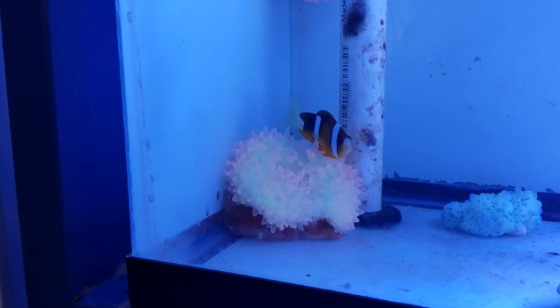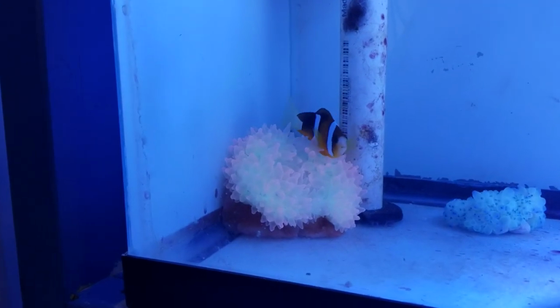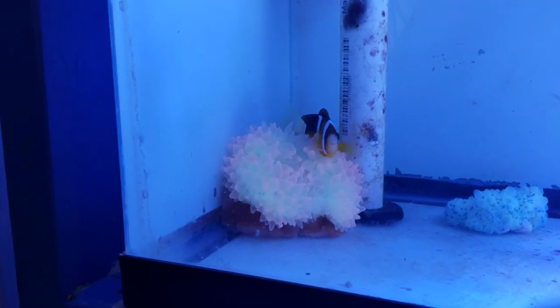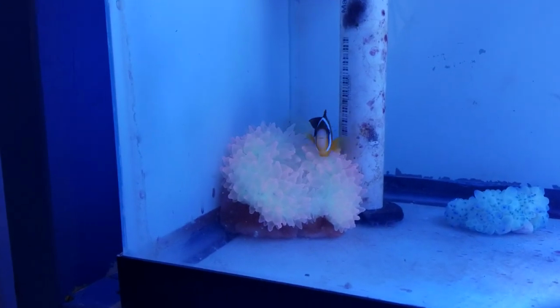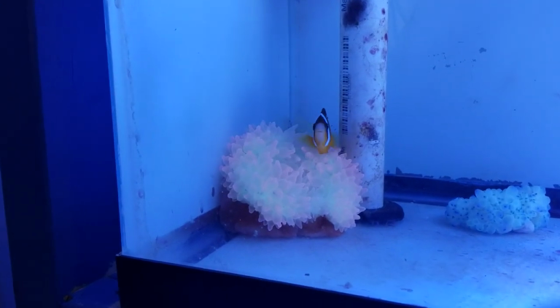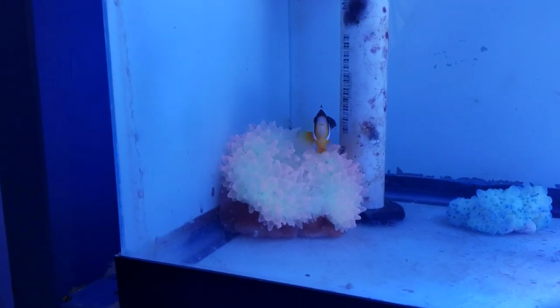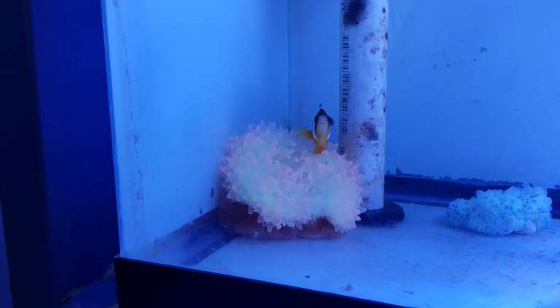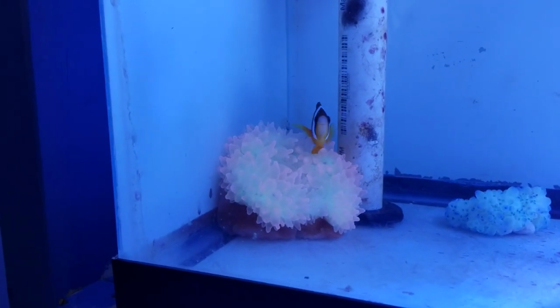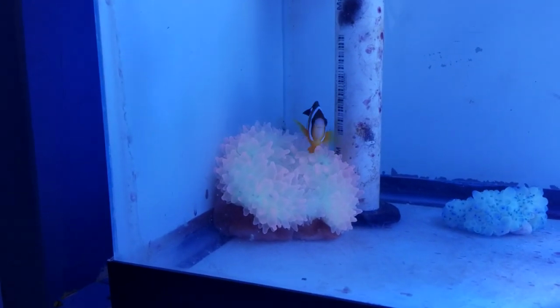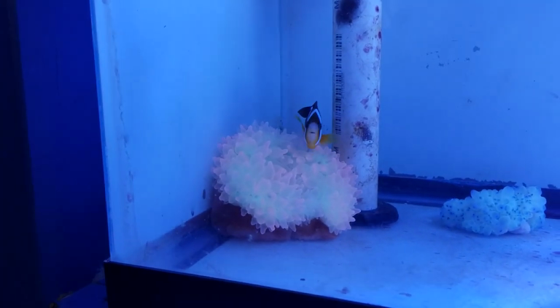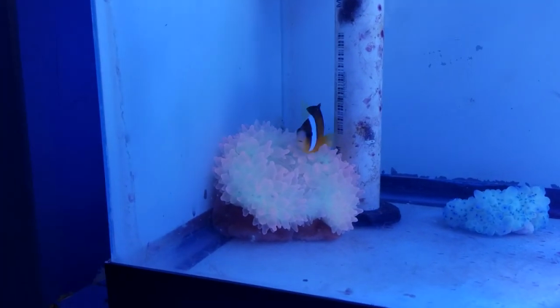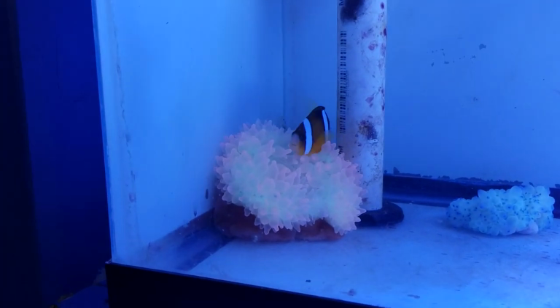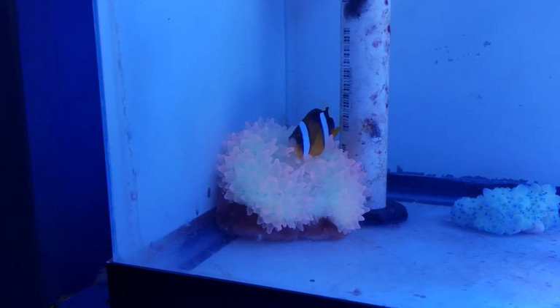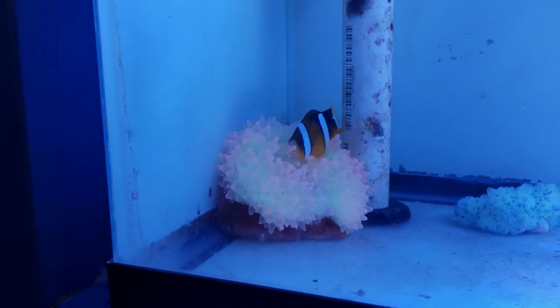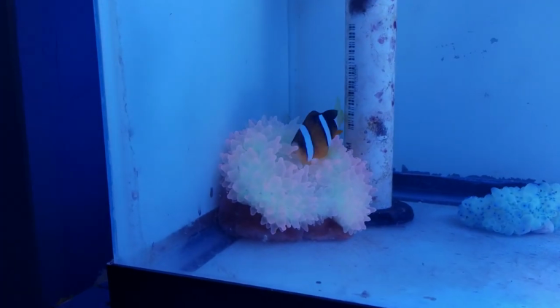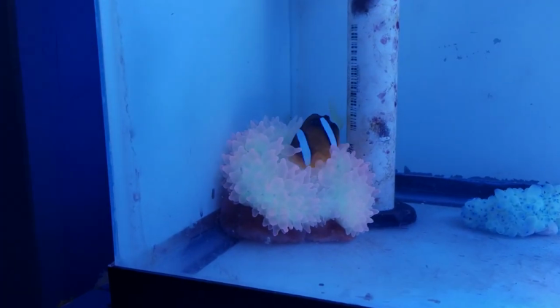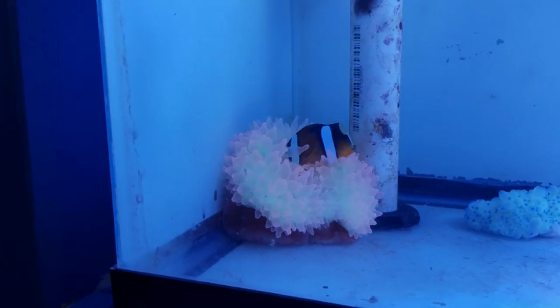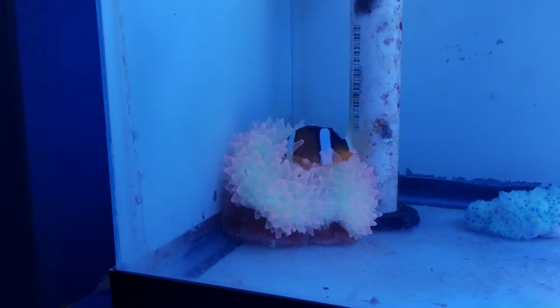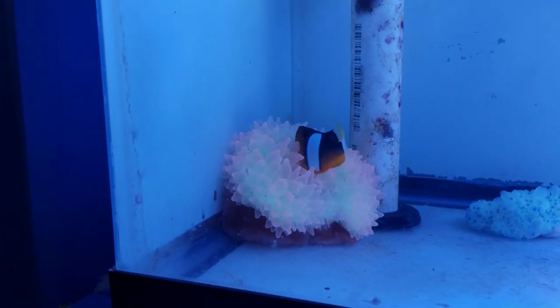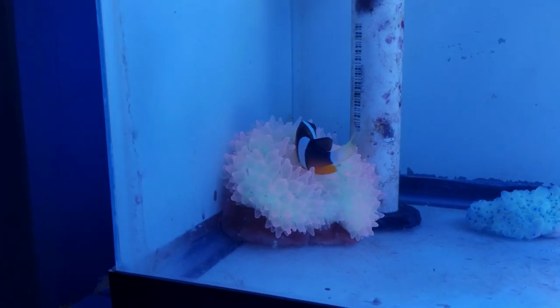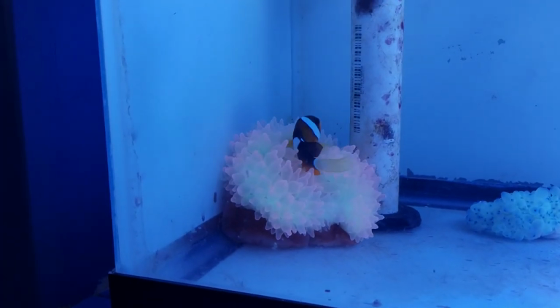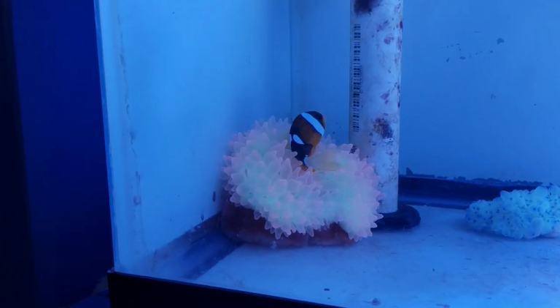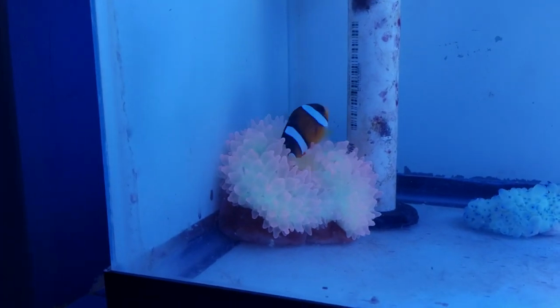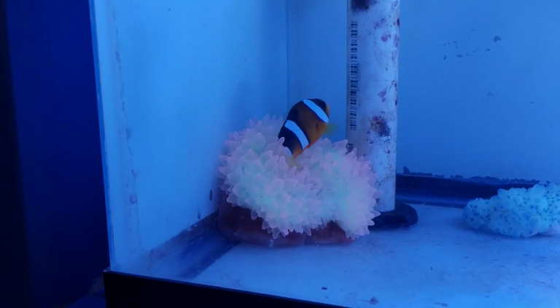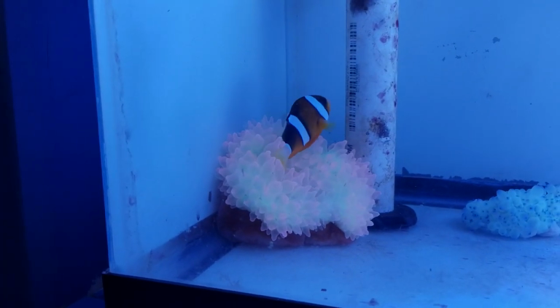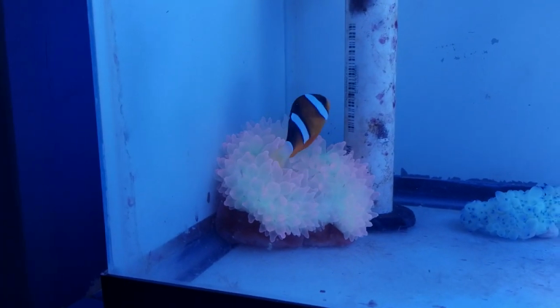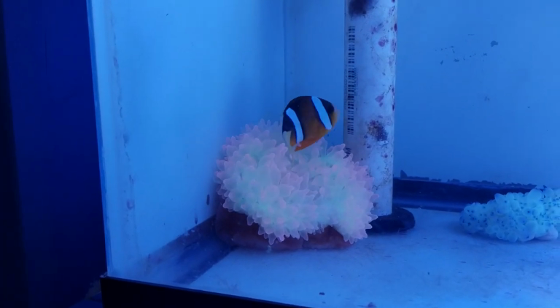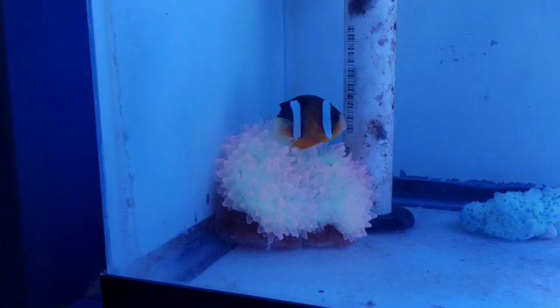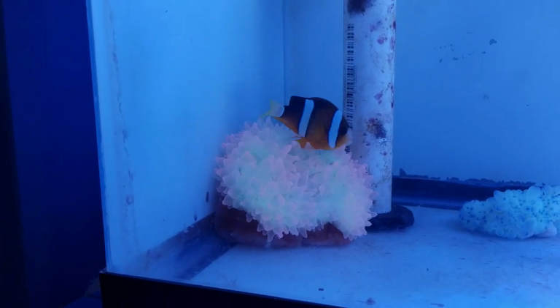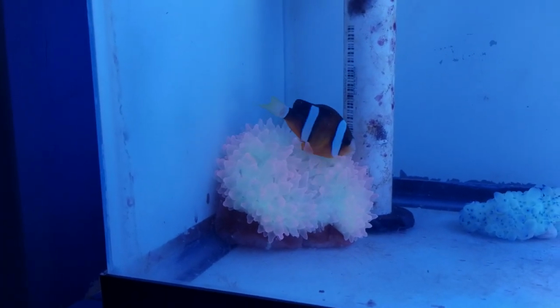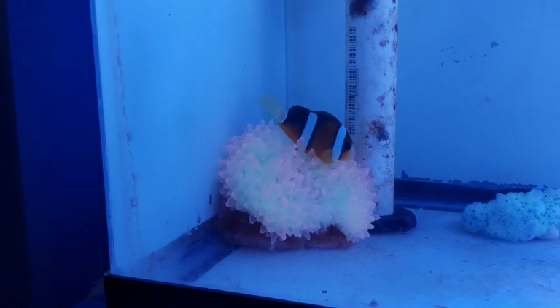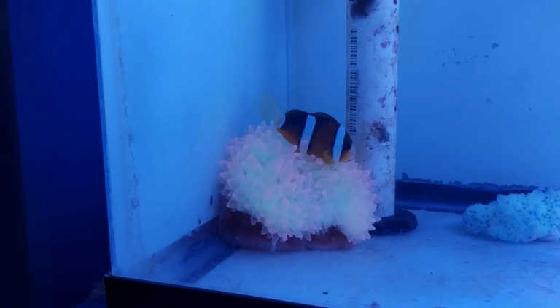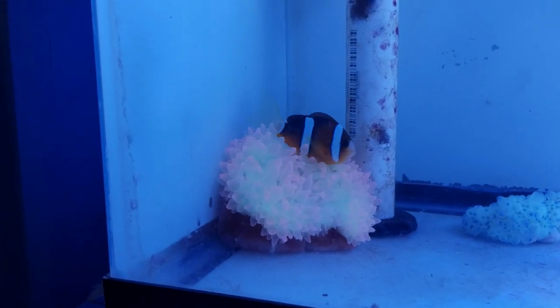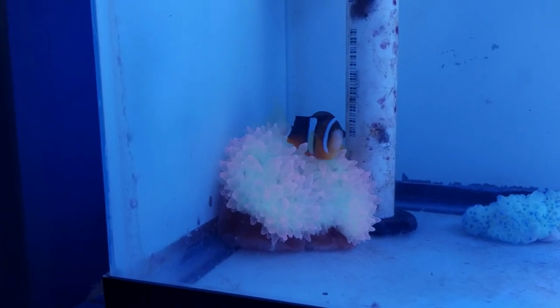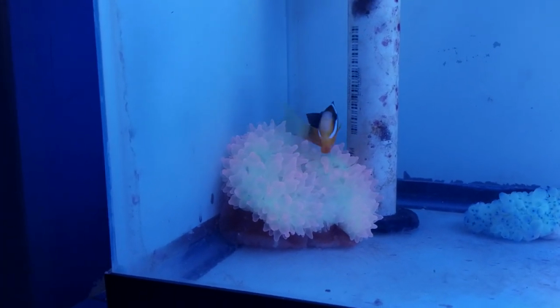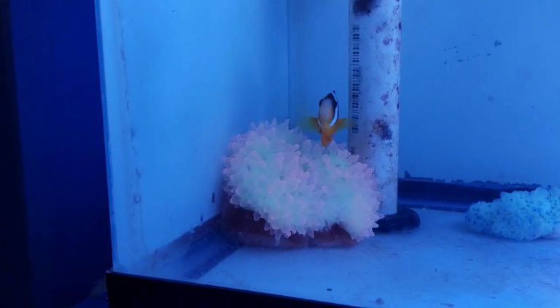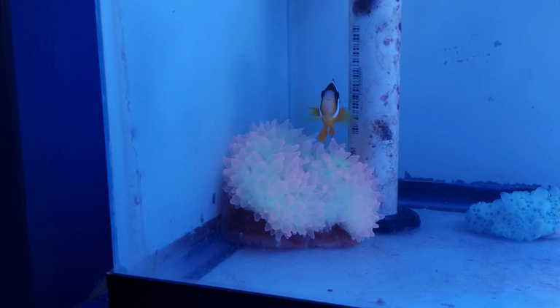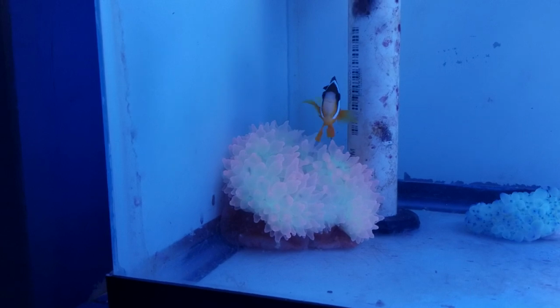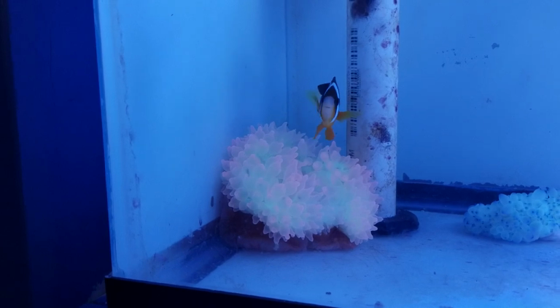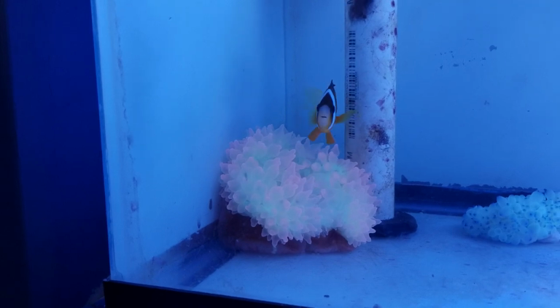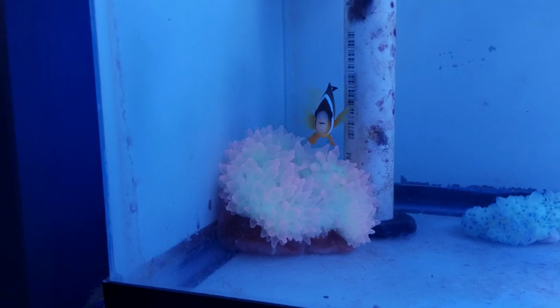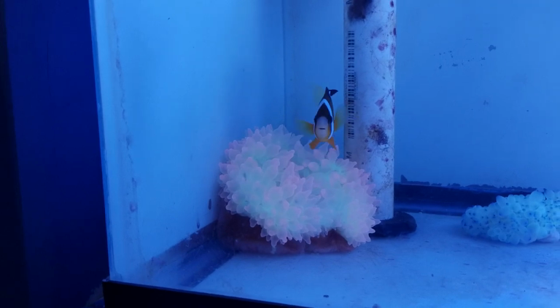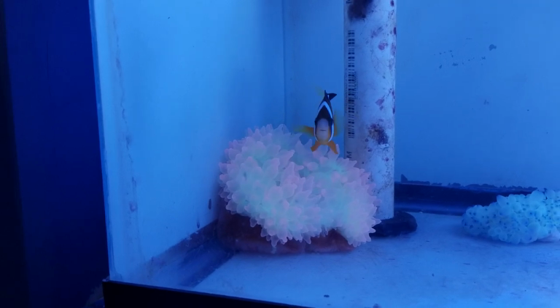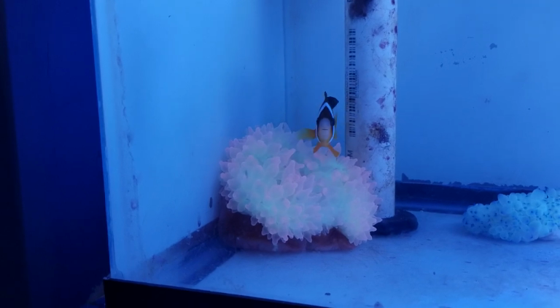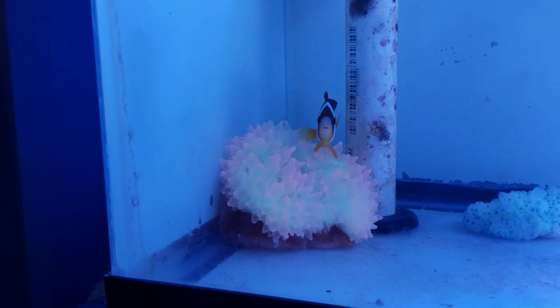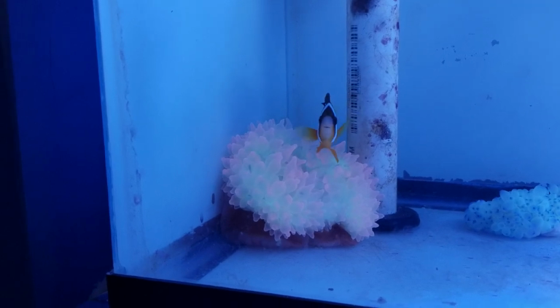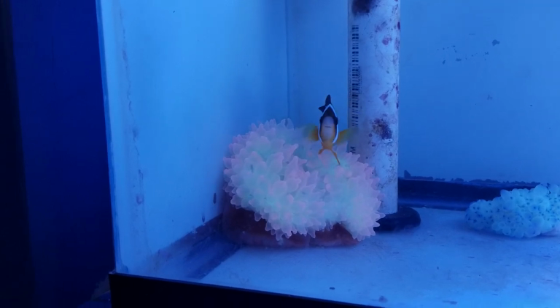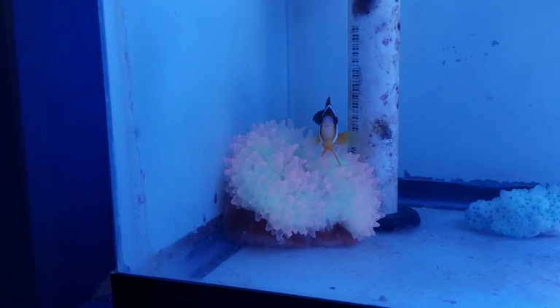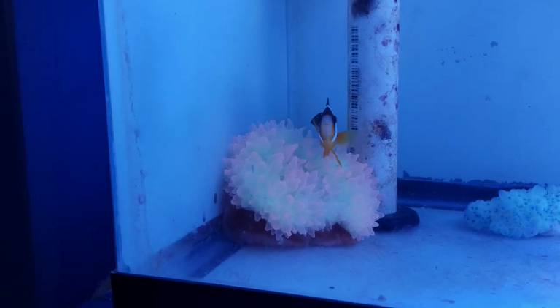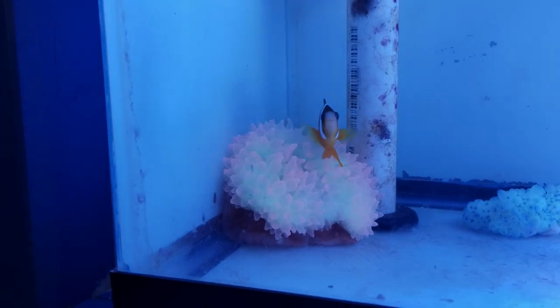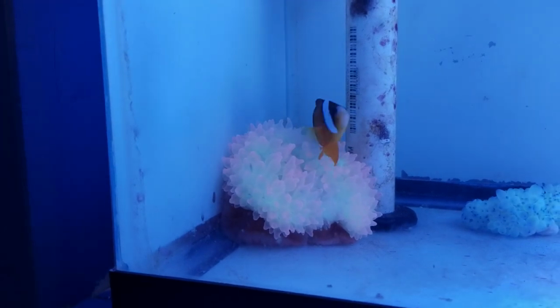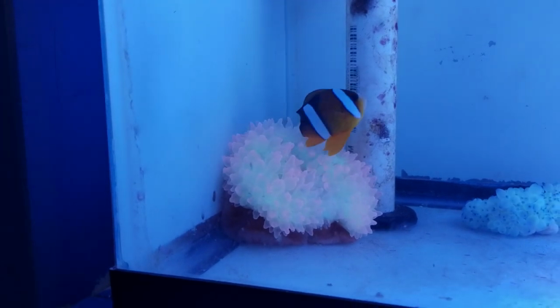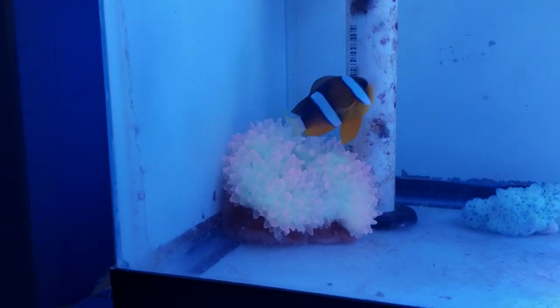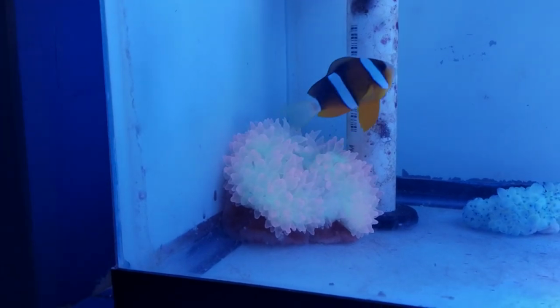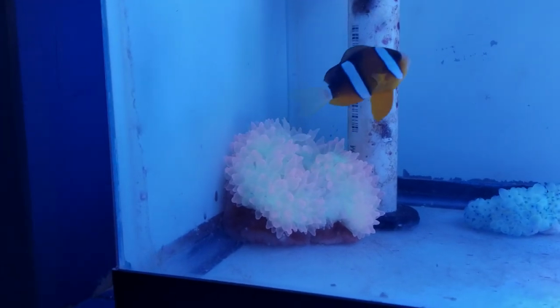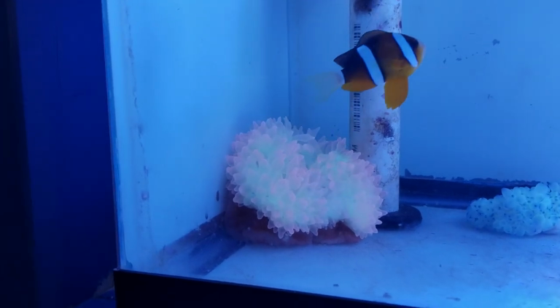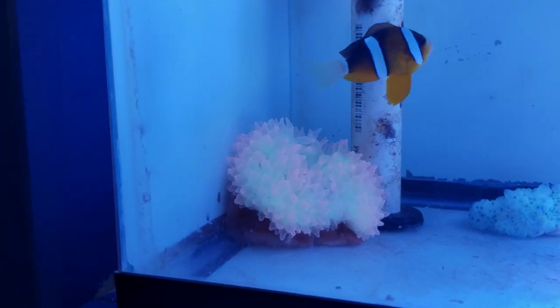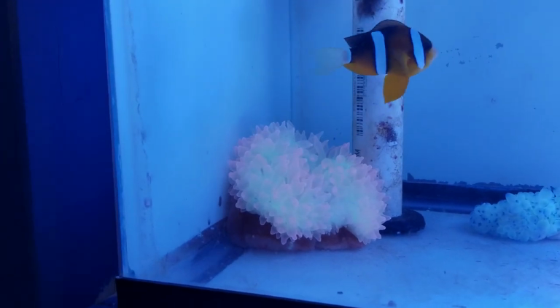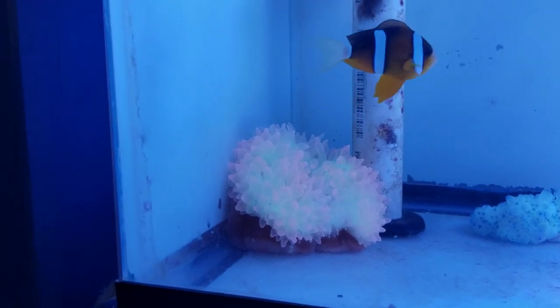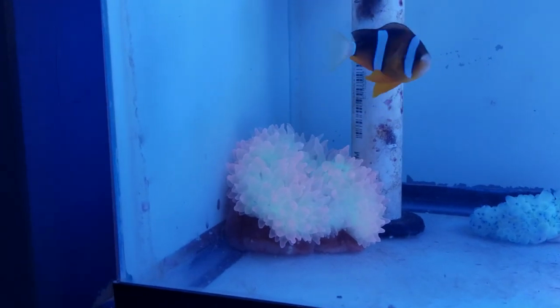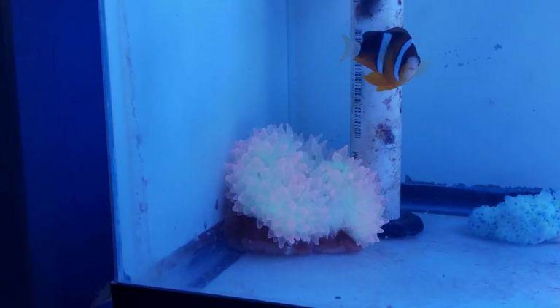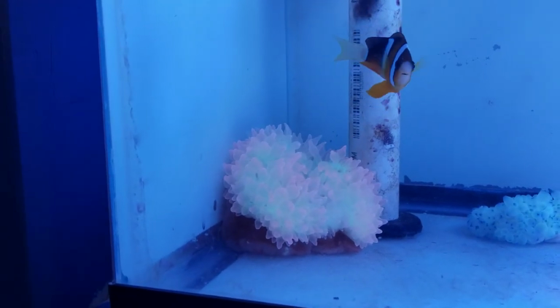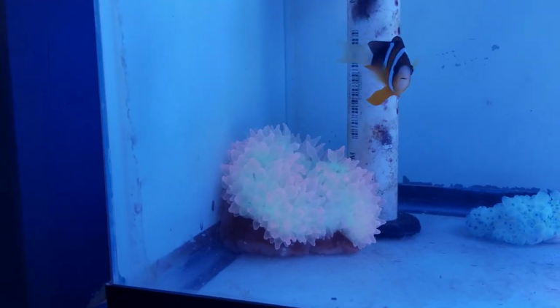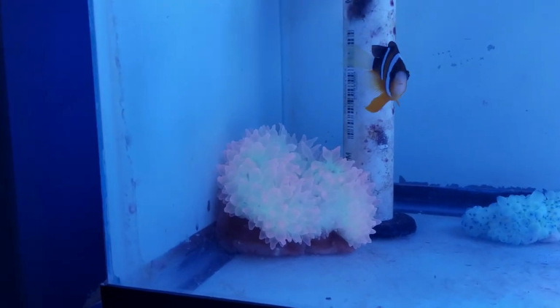Hey everyone, how are you doing? It's out with the reef printer. I just wanted to update a video on the pink bubble anemones that I have.